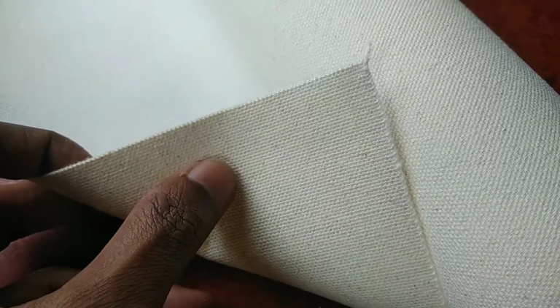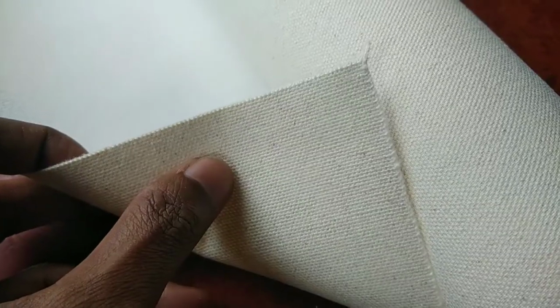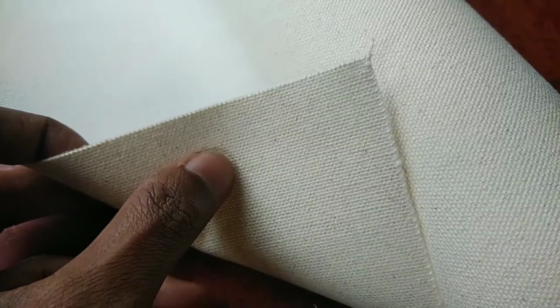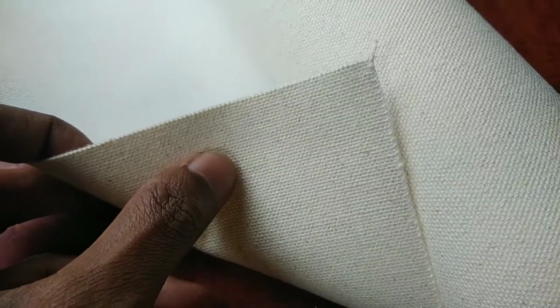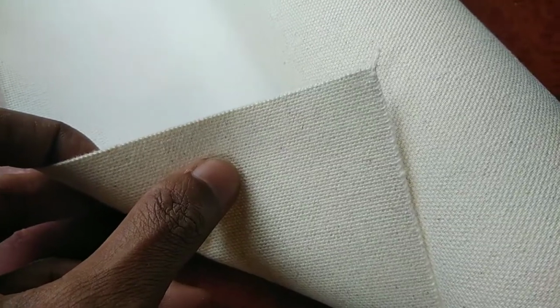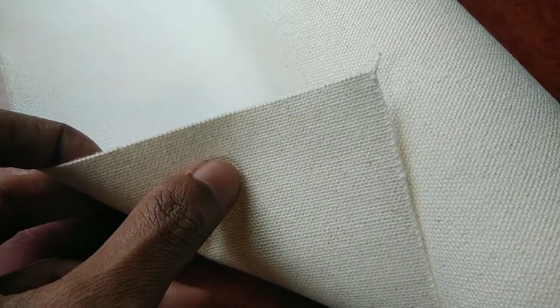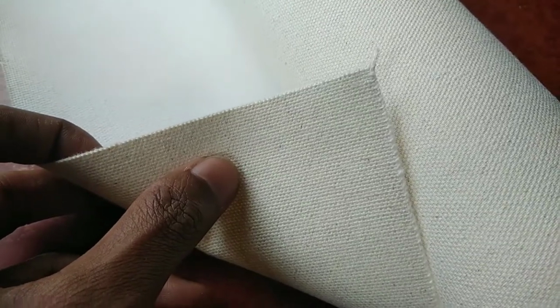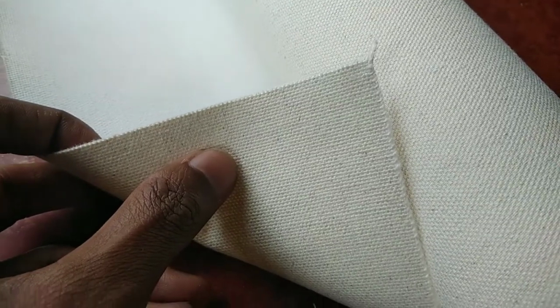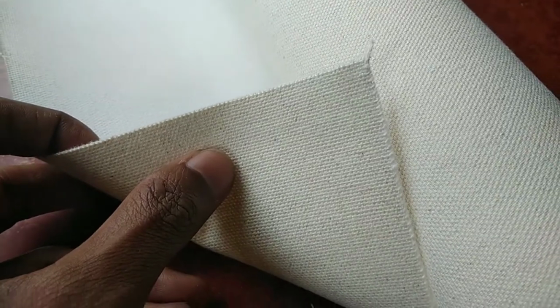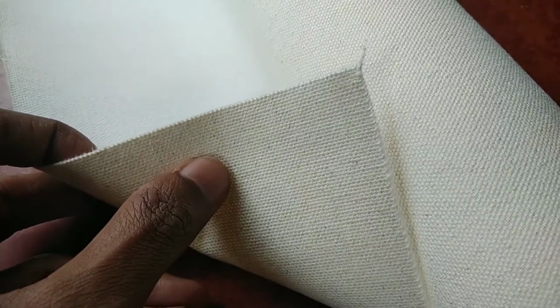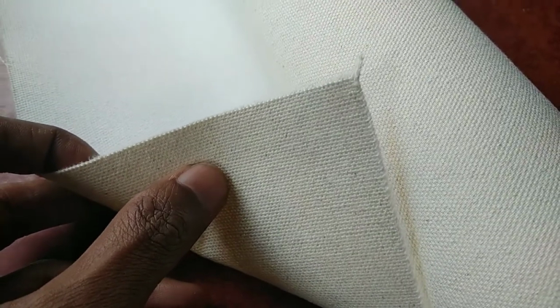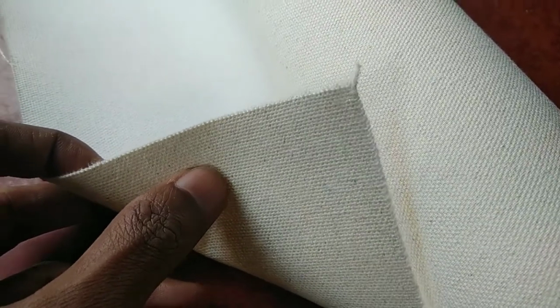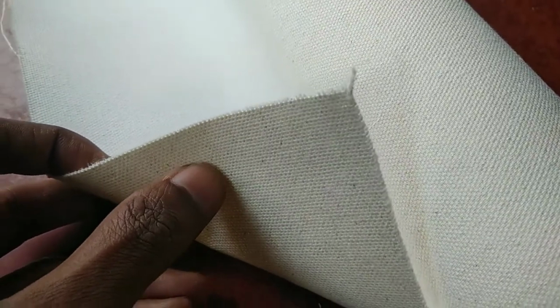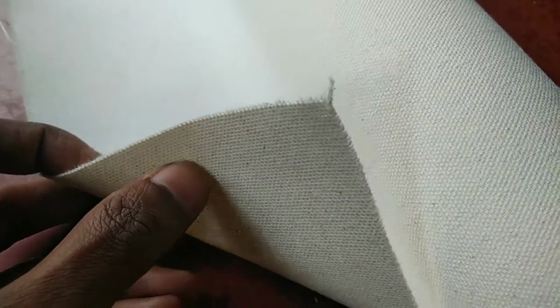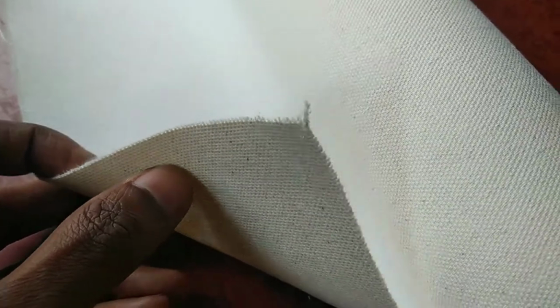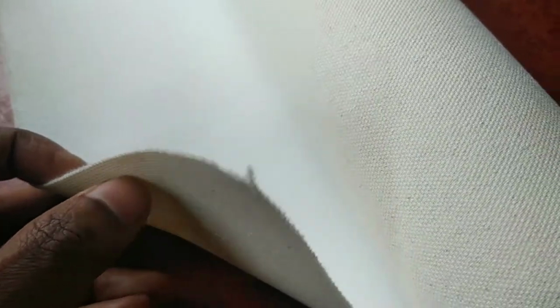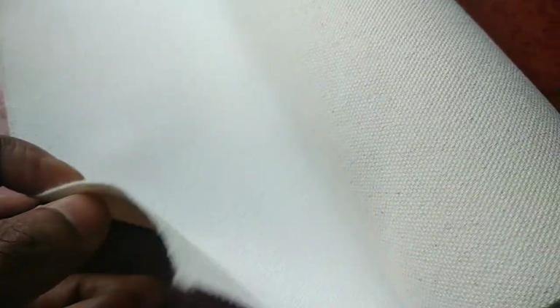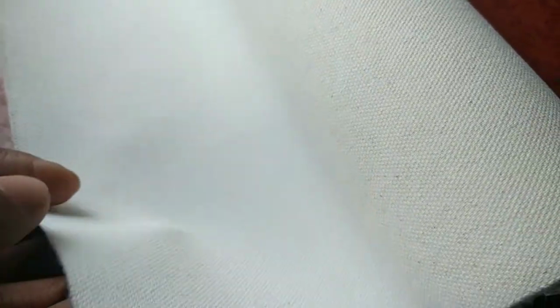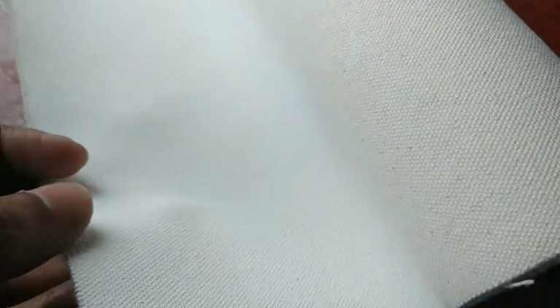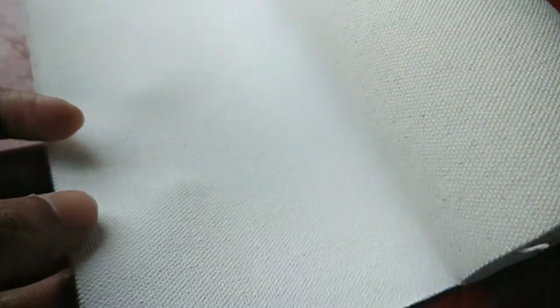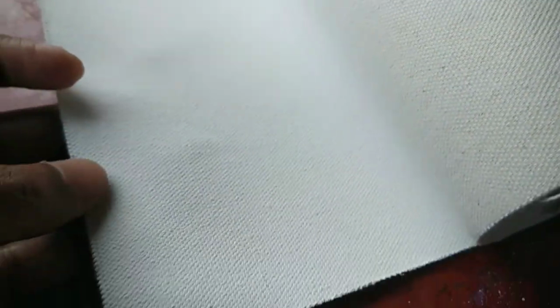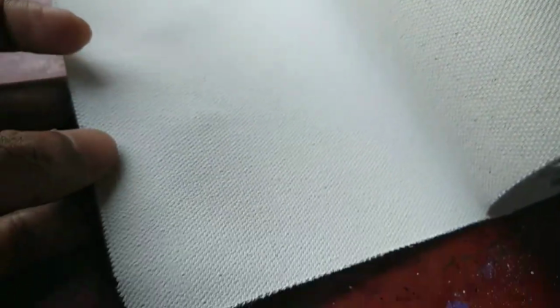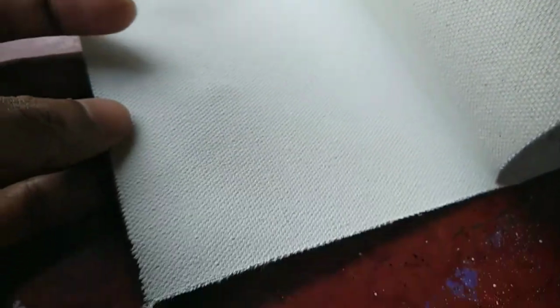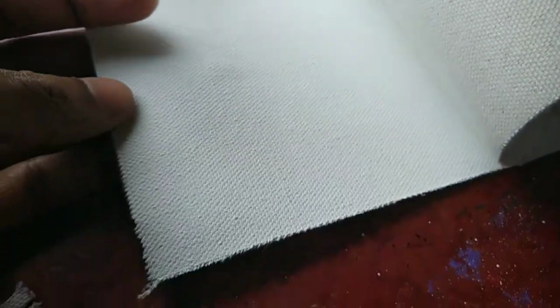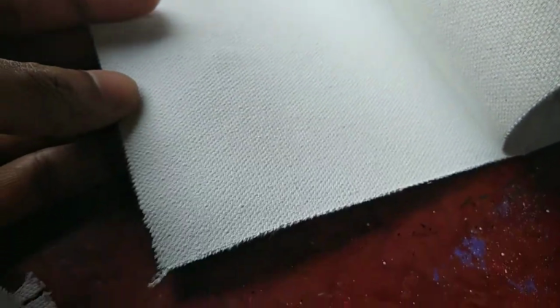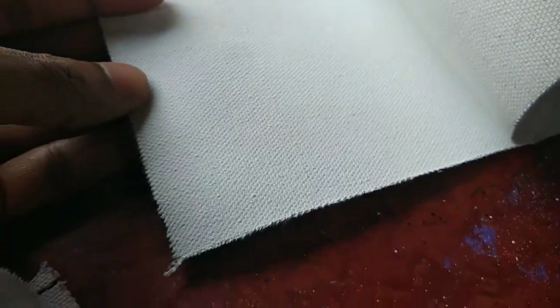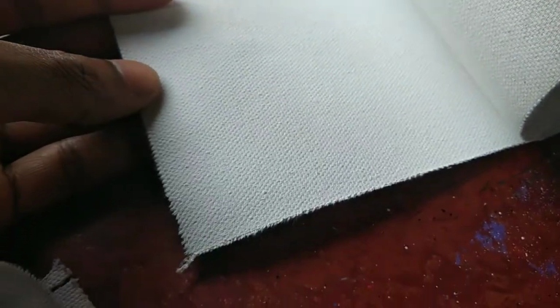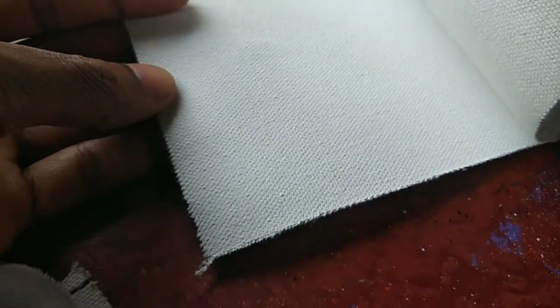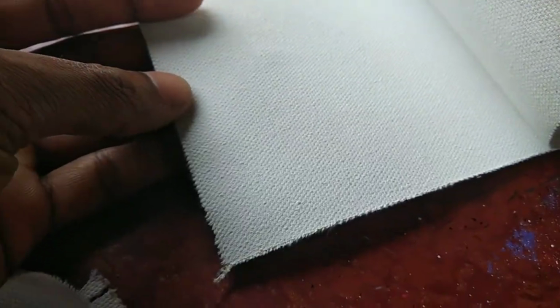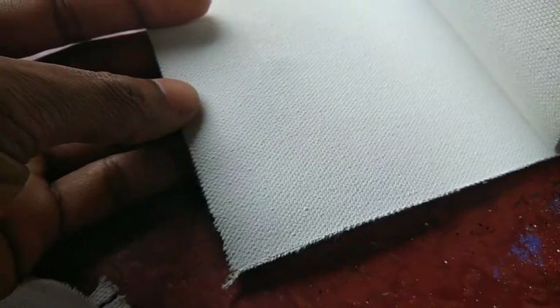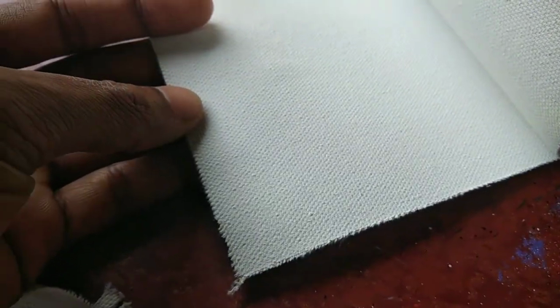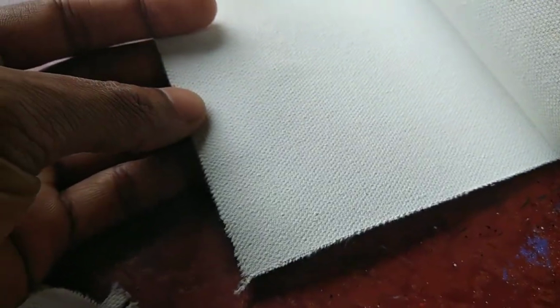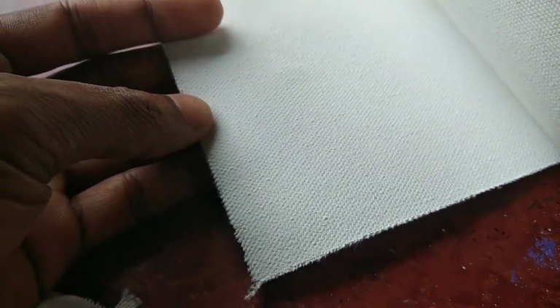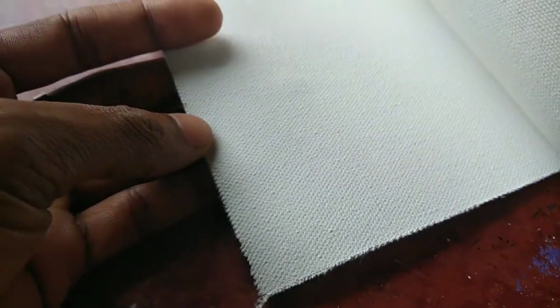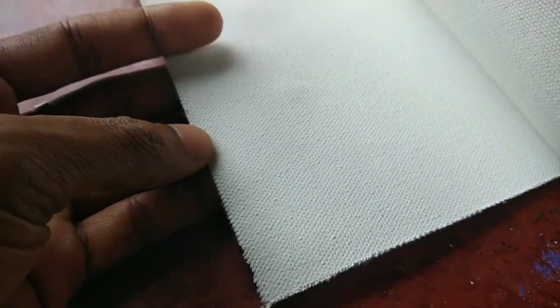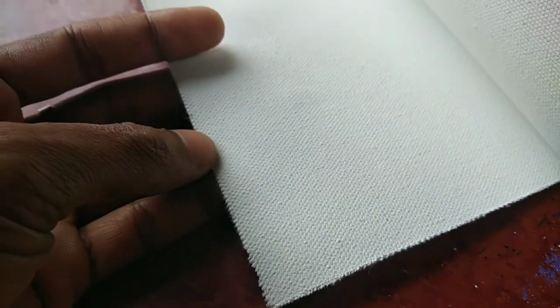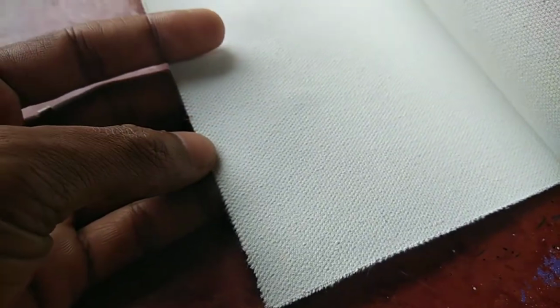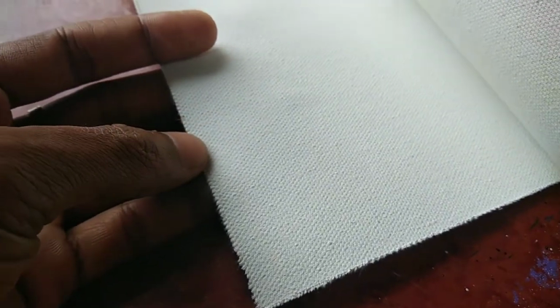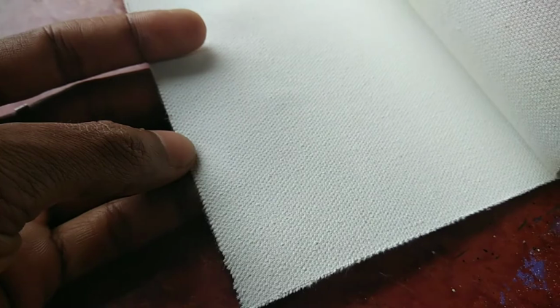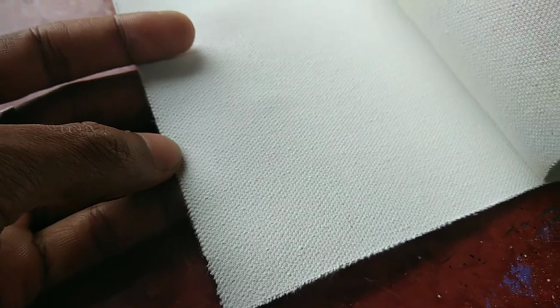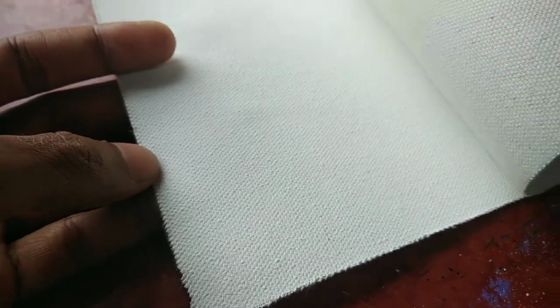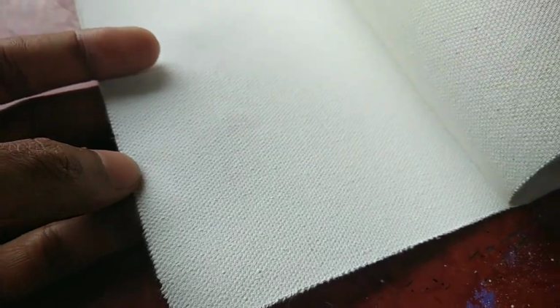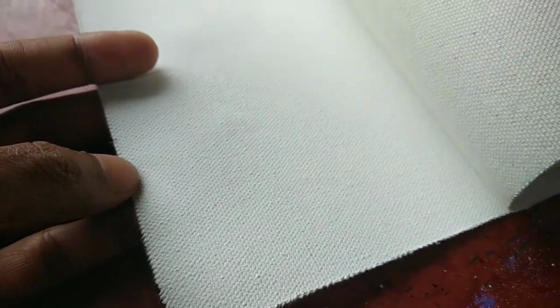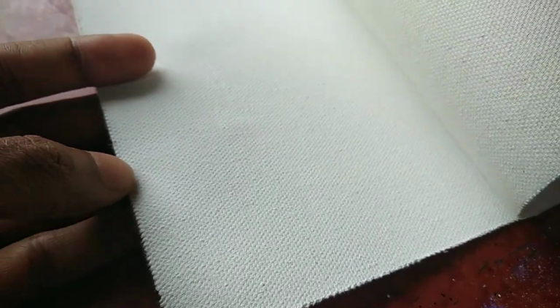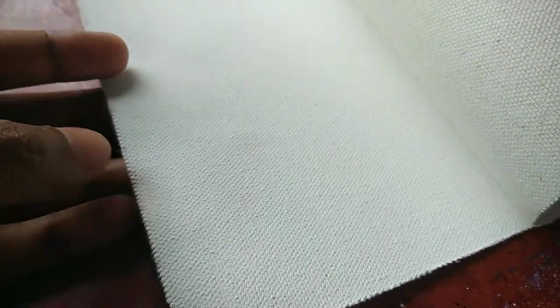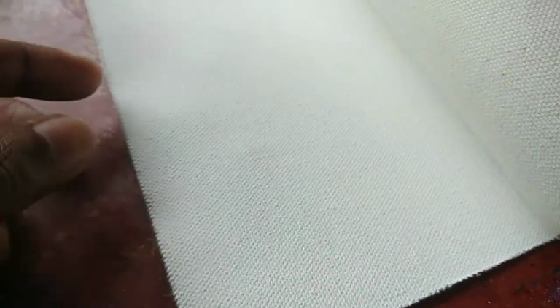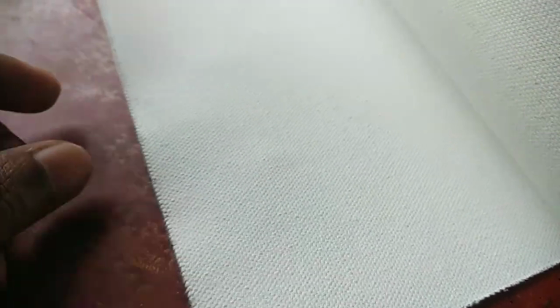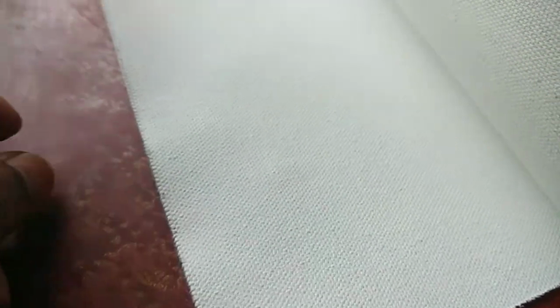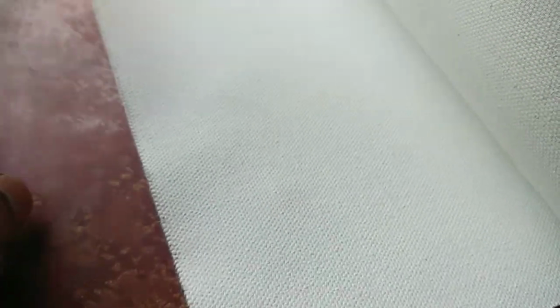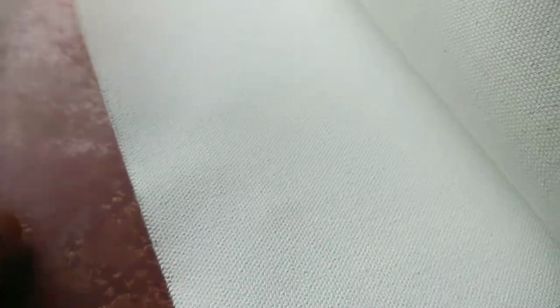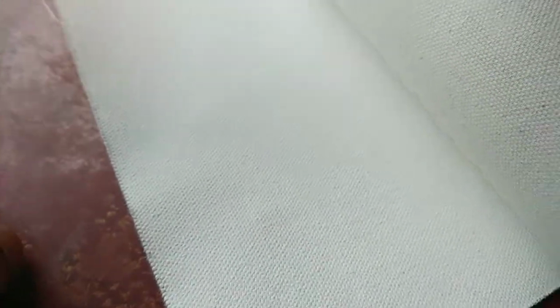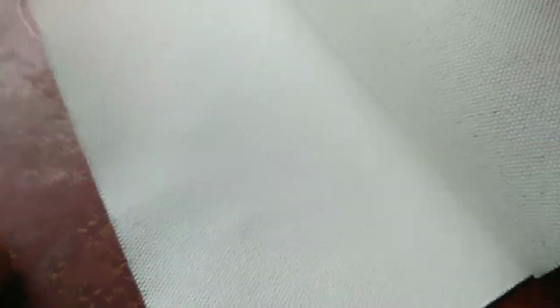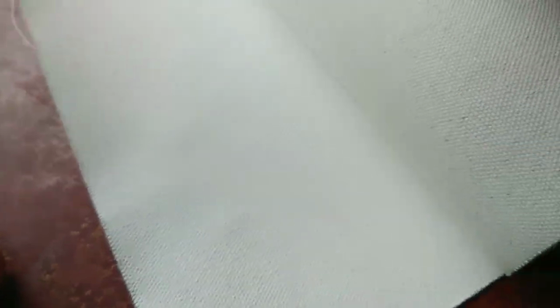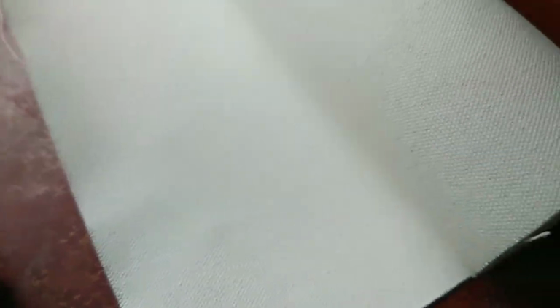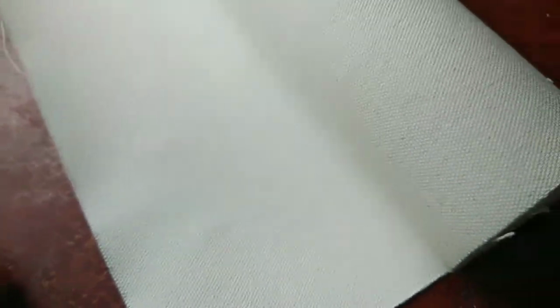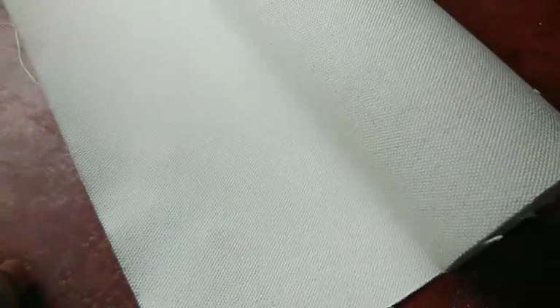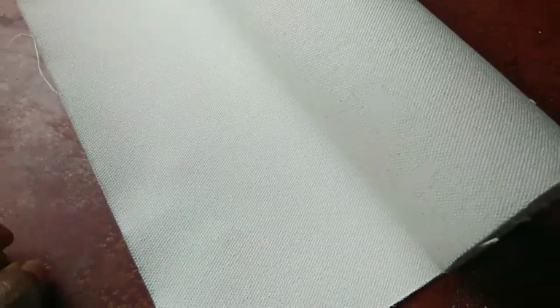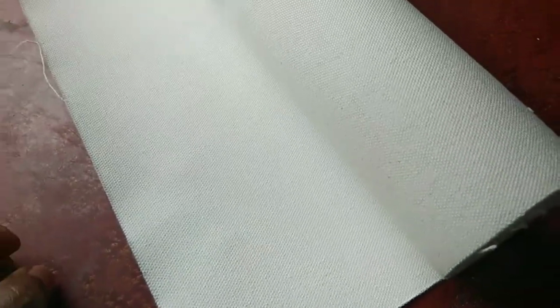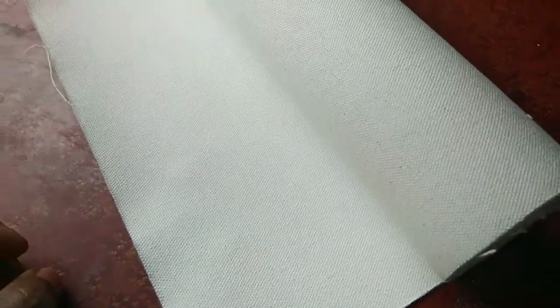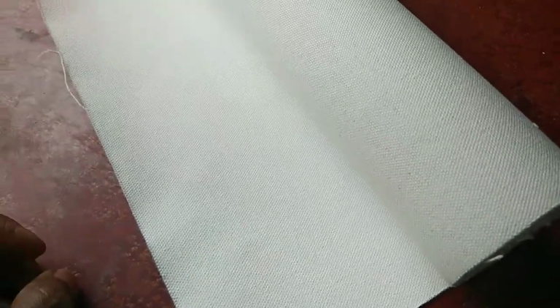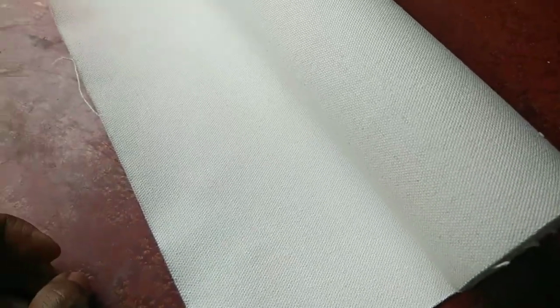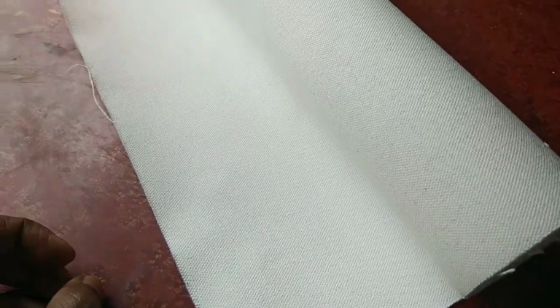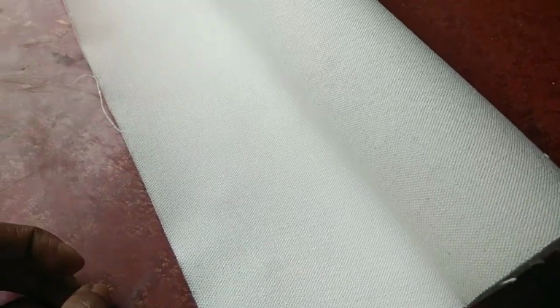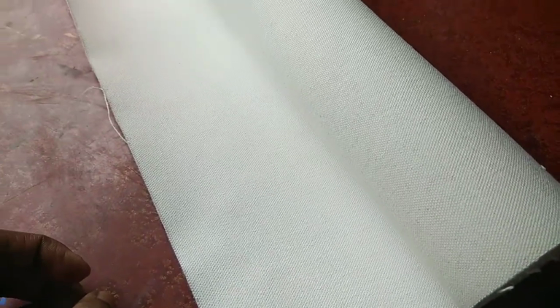This is the outer part and this is the painting part of the canvas. Now we move on to the main part of this video.